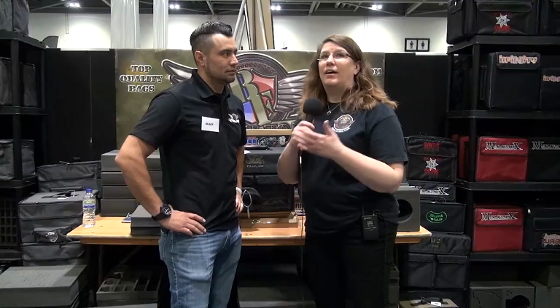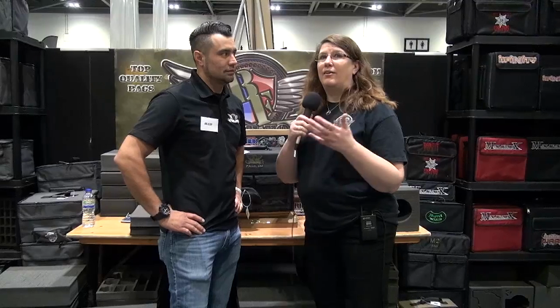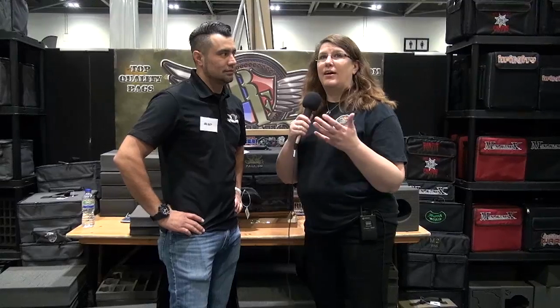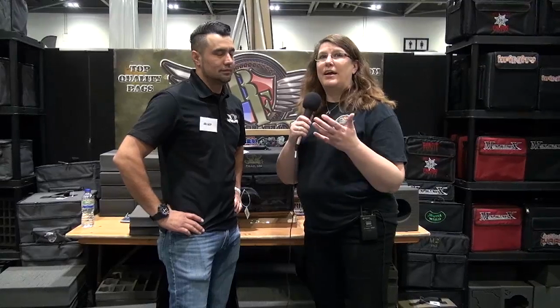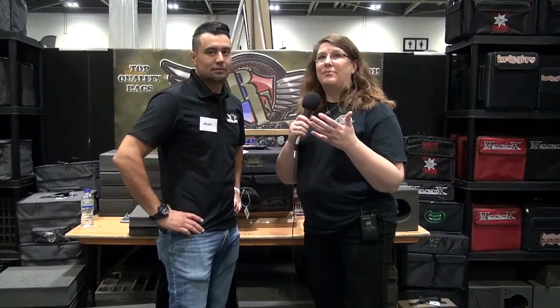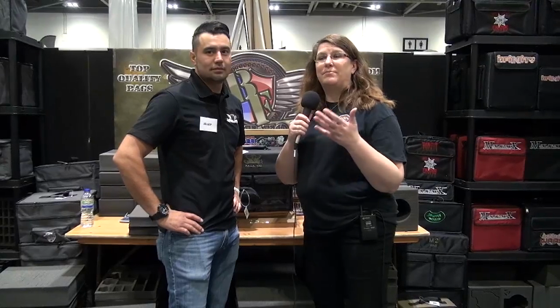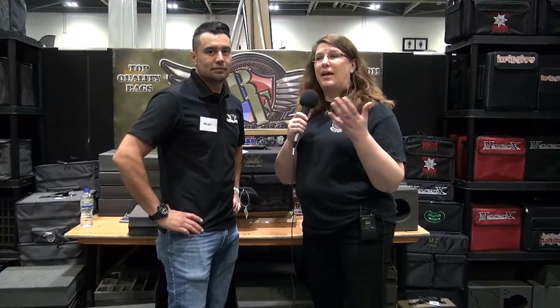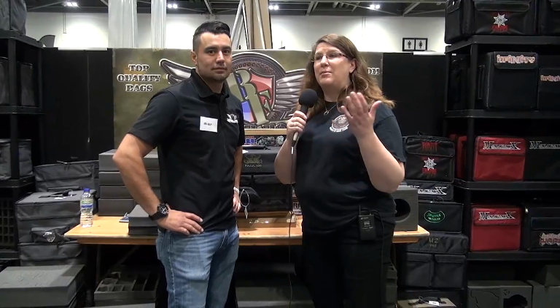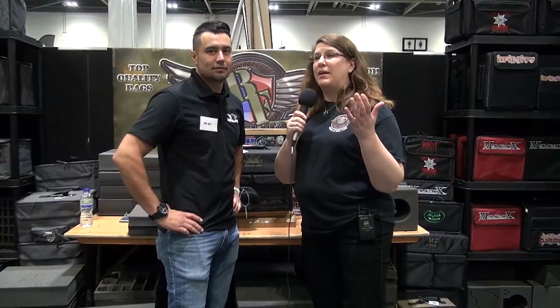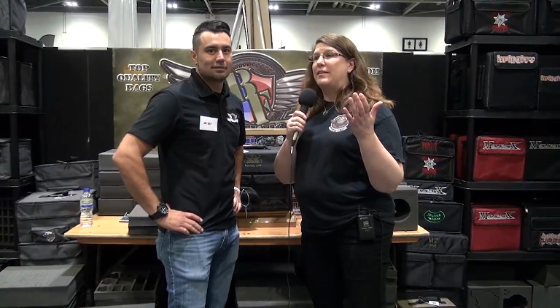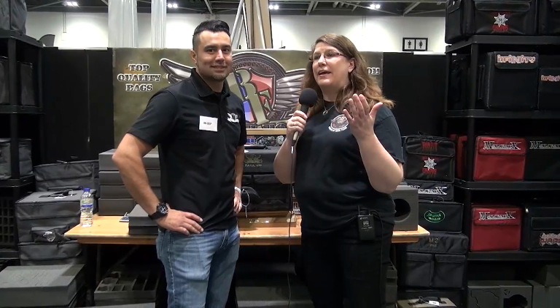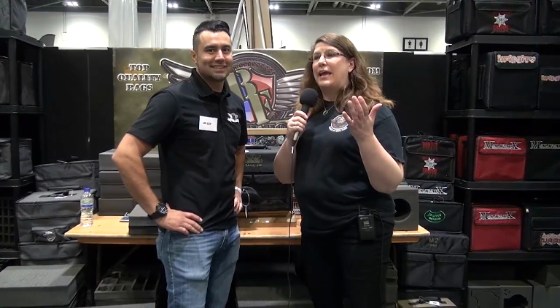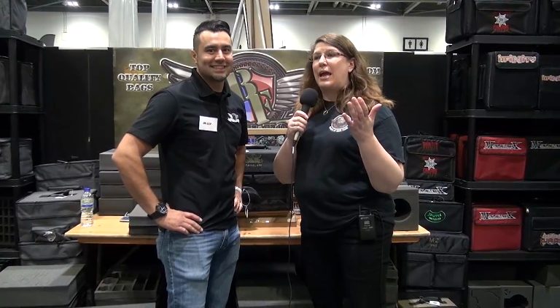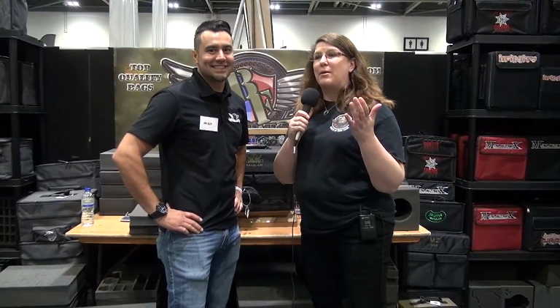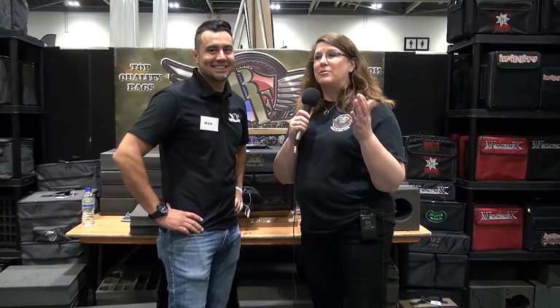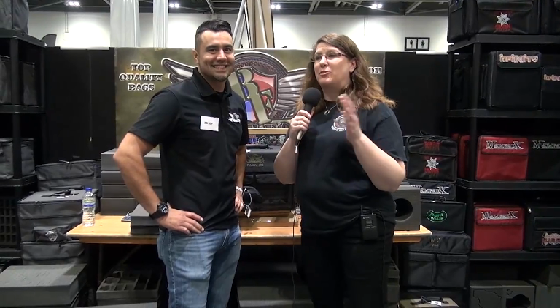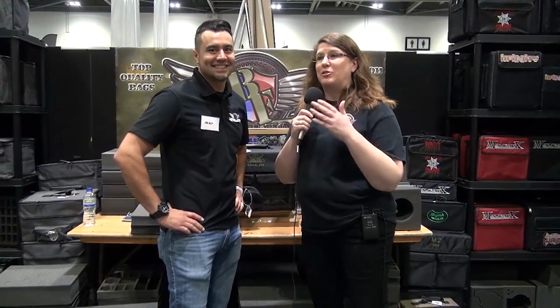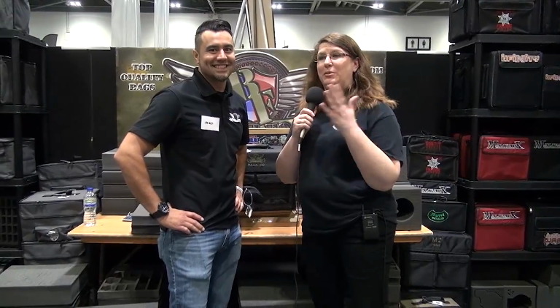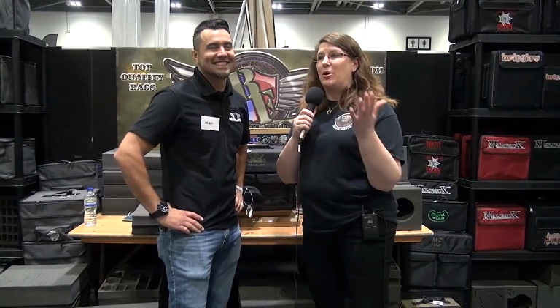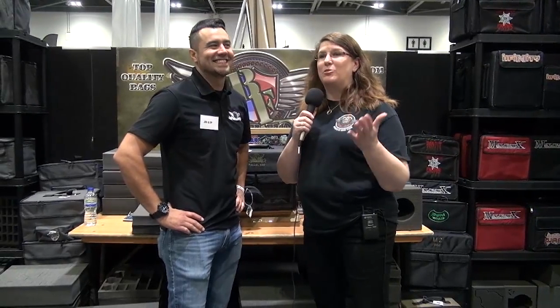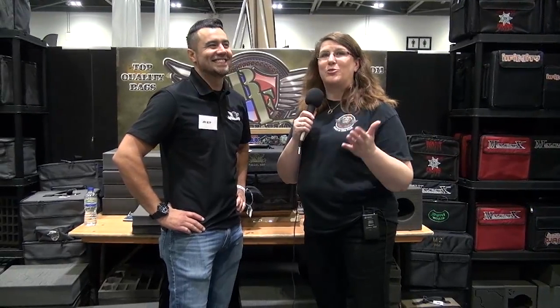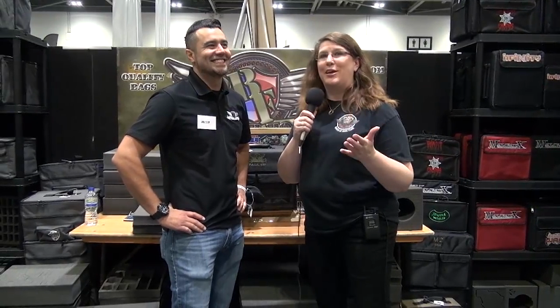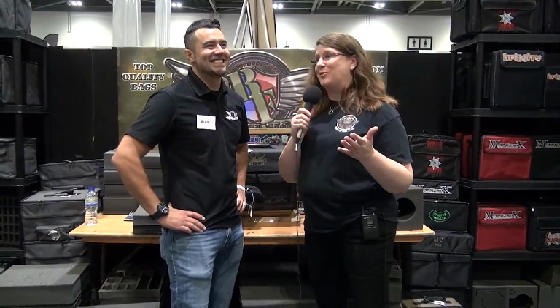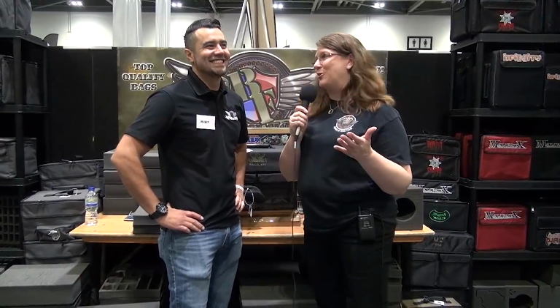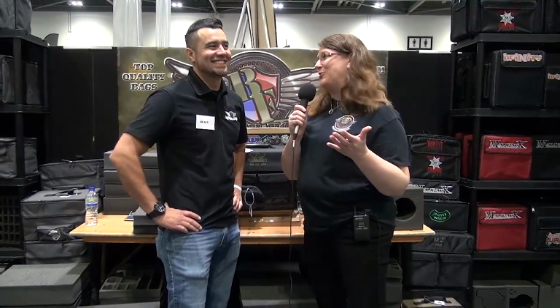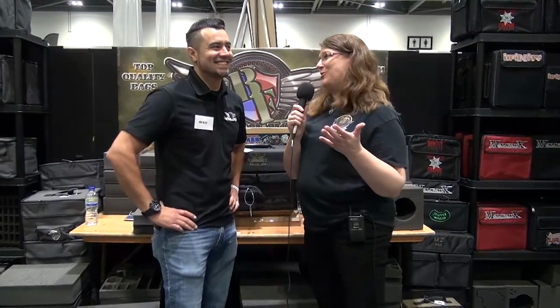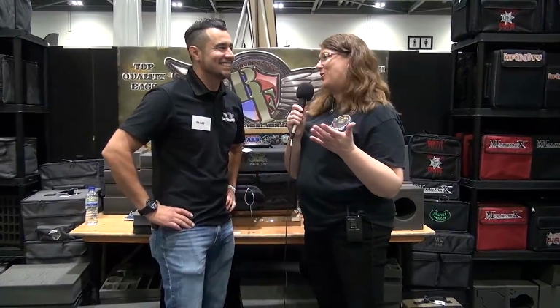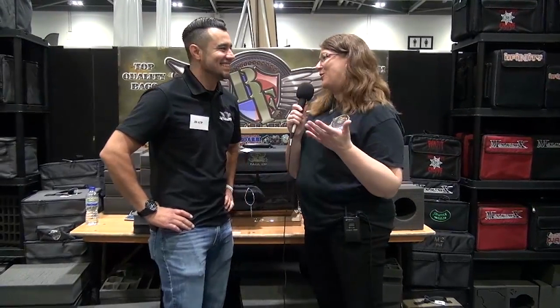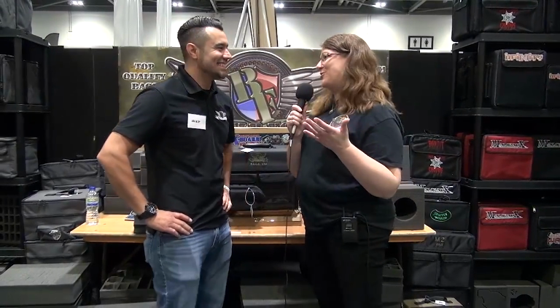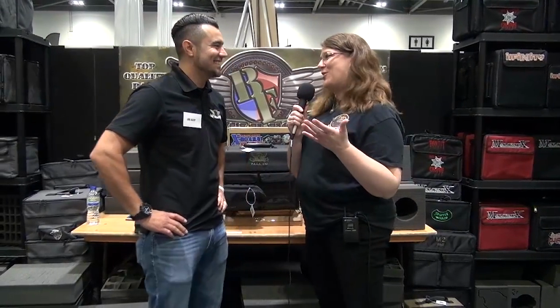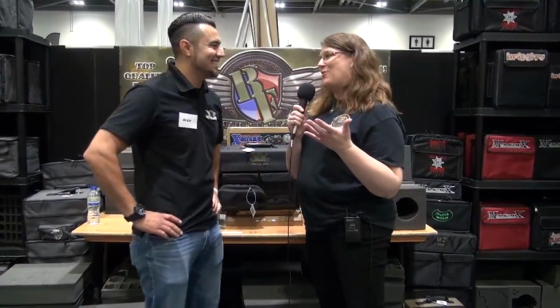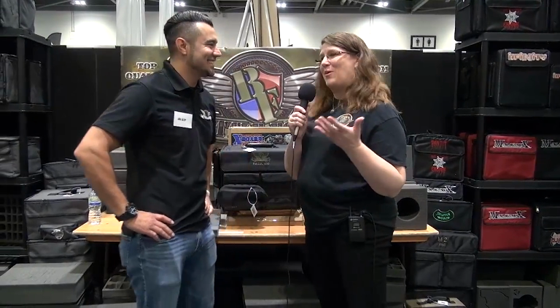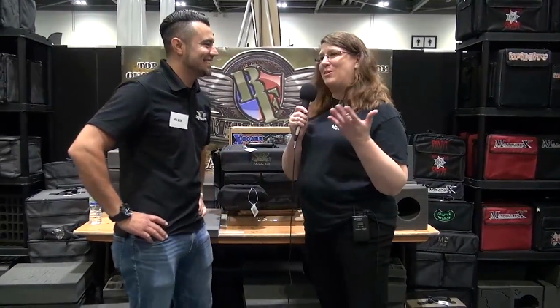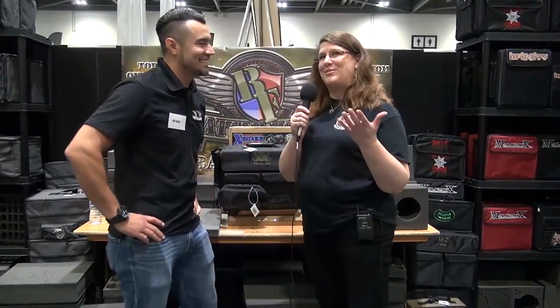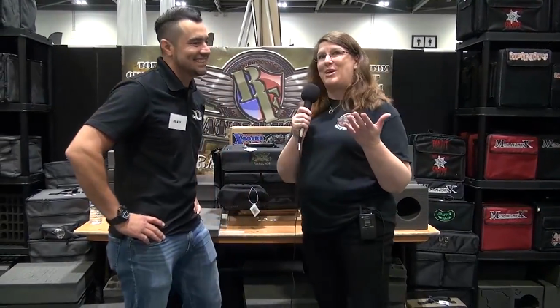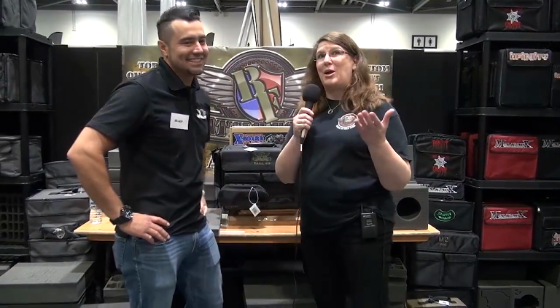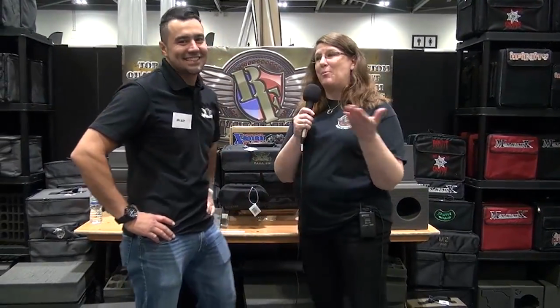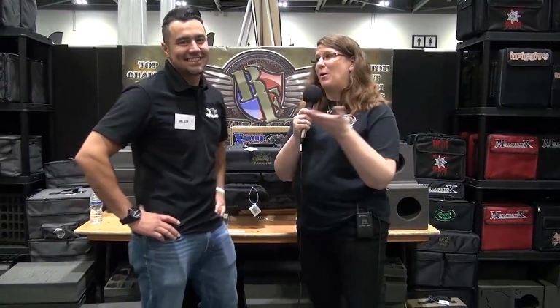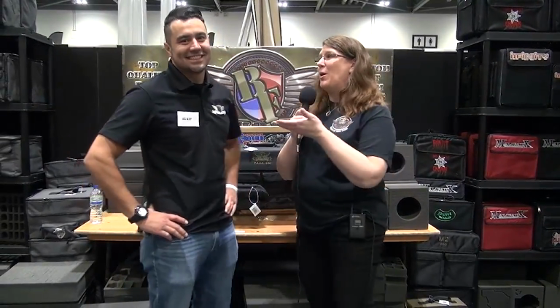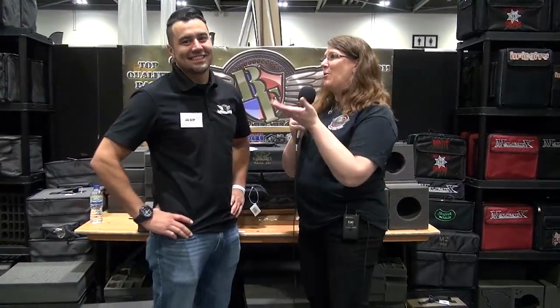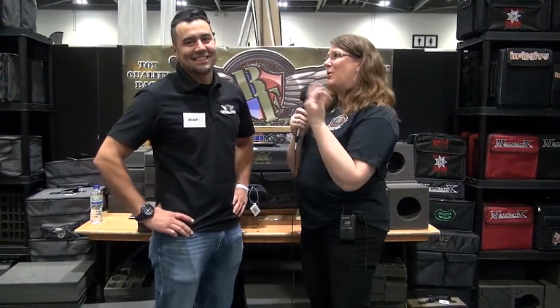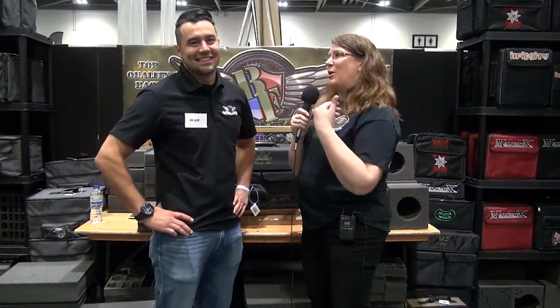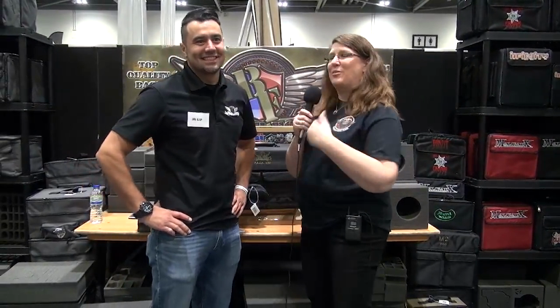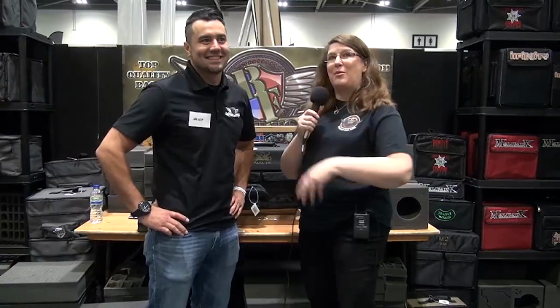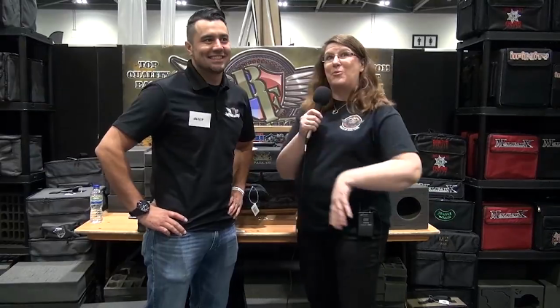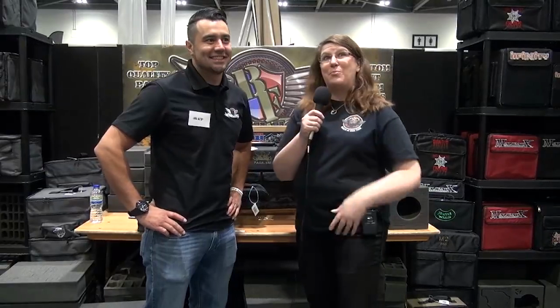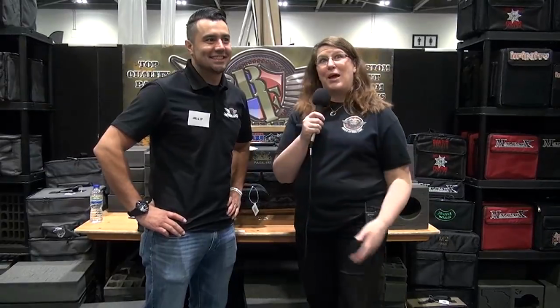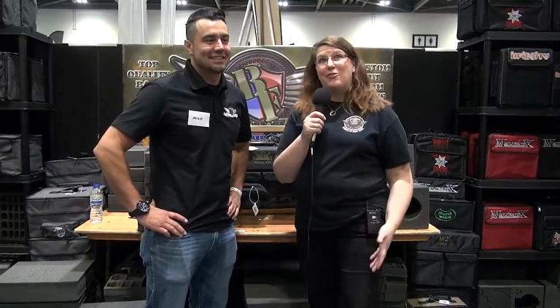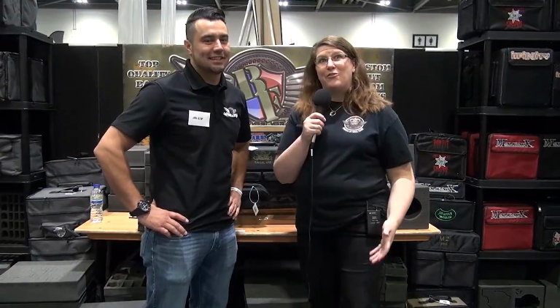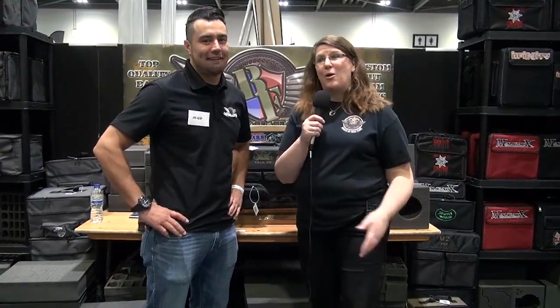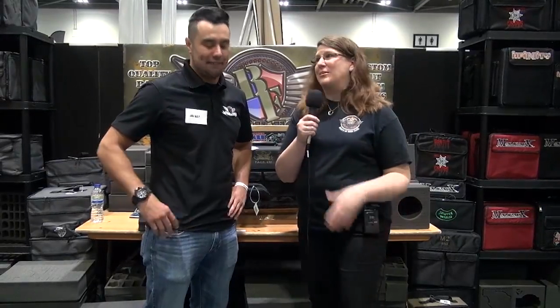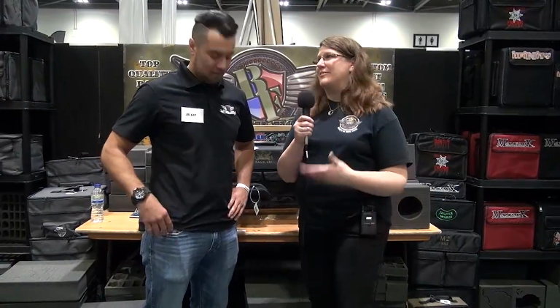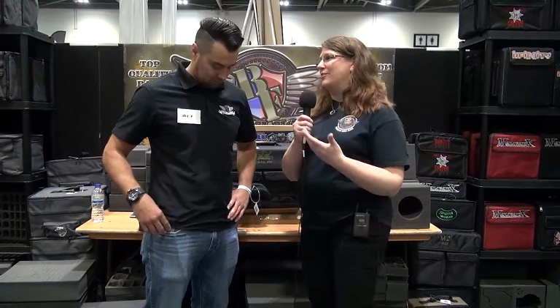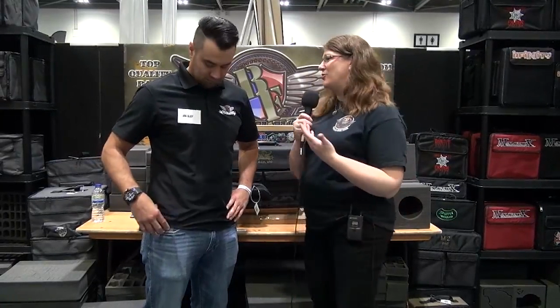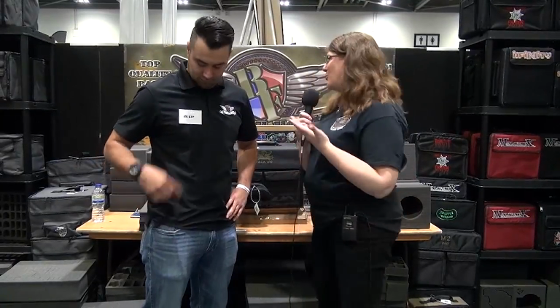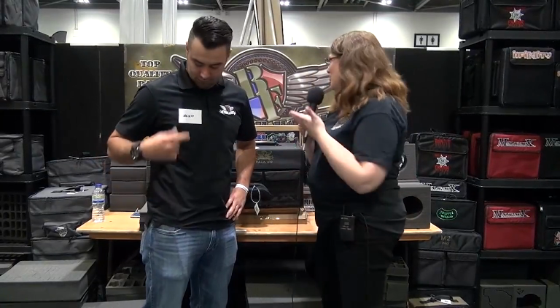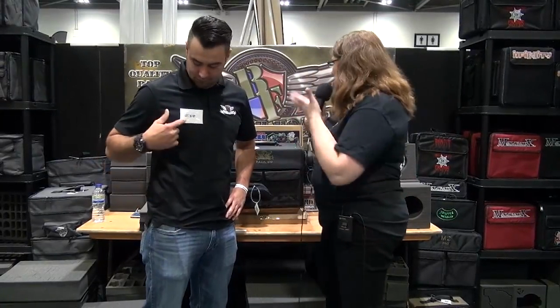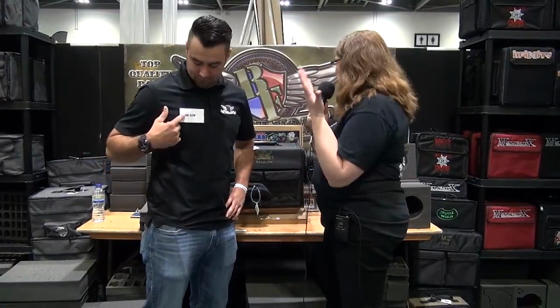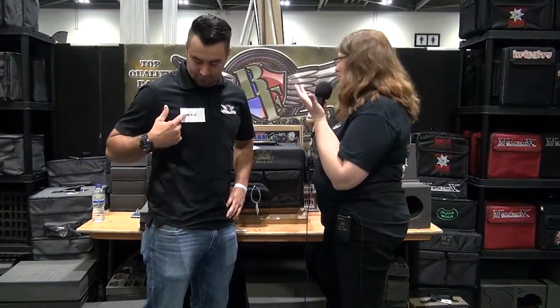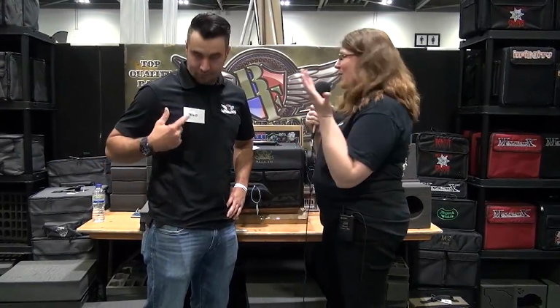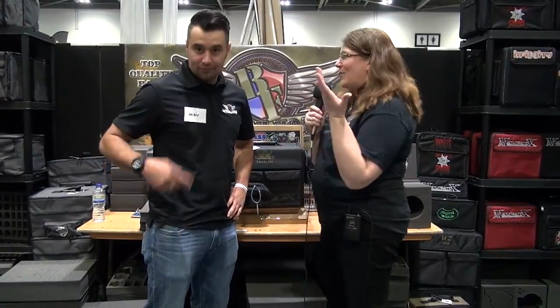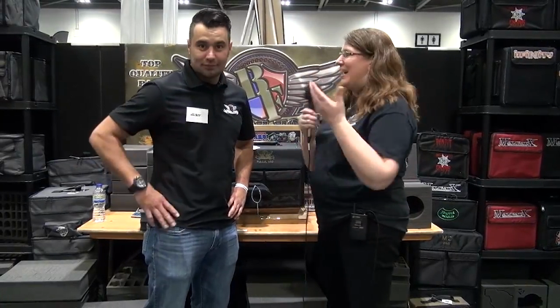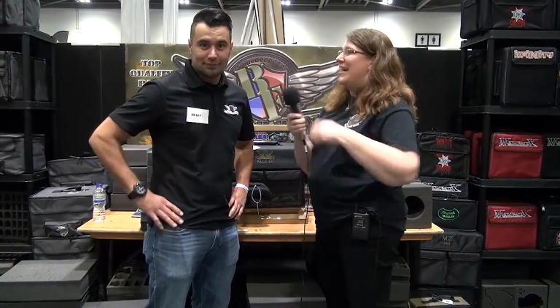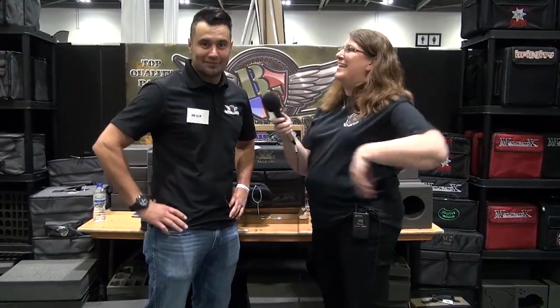All right, anybody that games should be no stranger to the good stuff we see here, but we're here with Kip from Battle Foam. He's going to show us what we have going on.